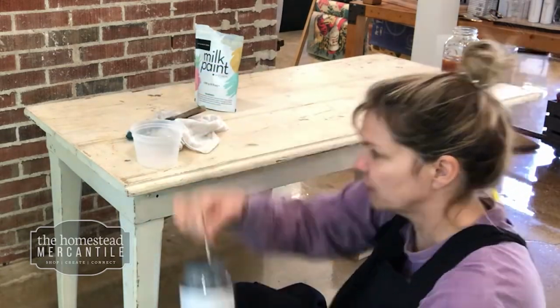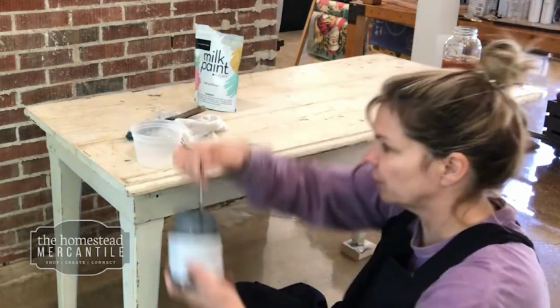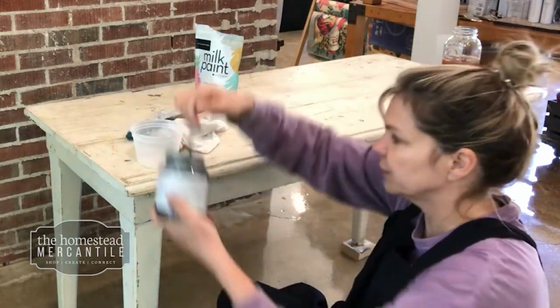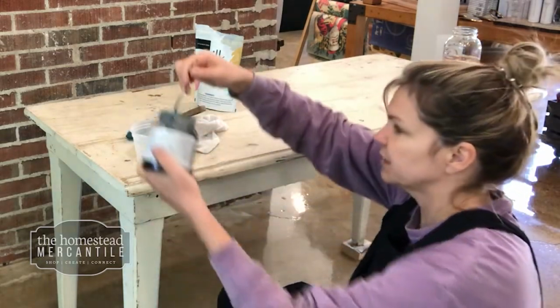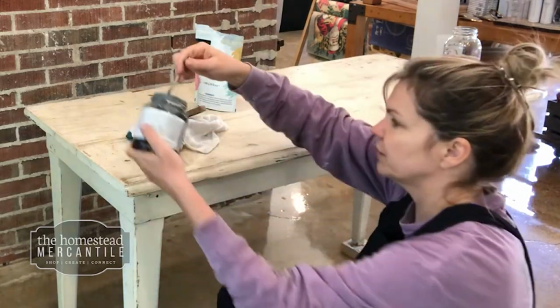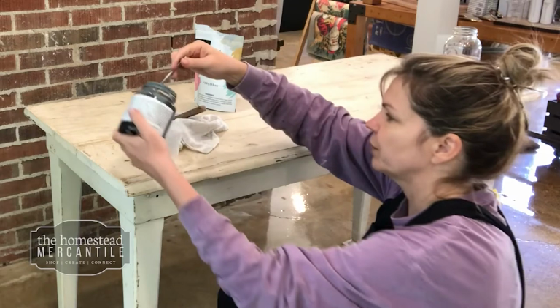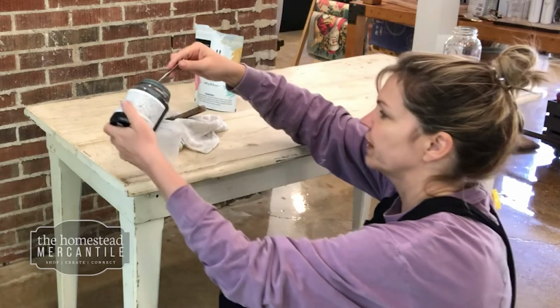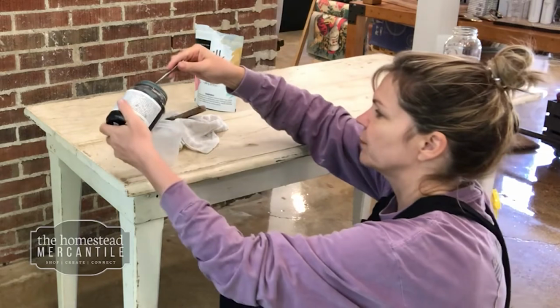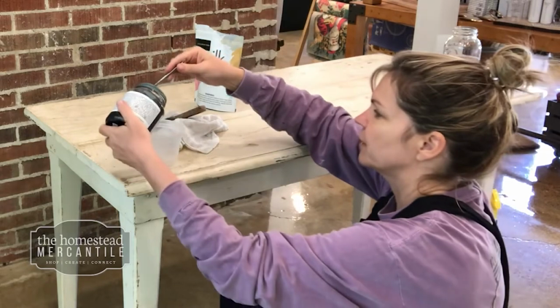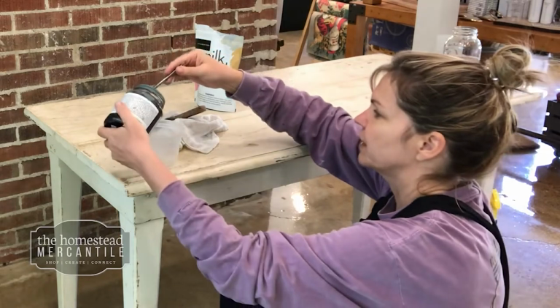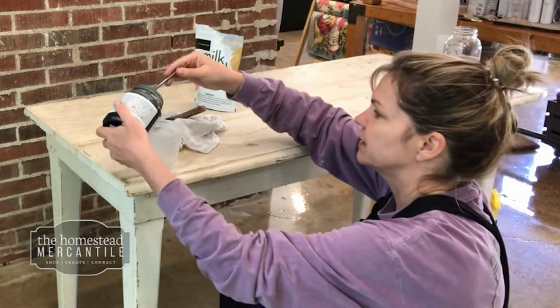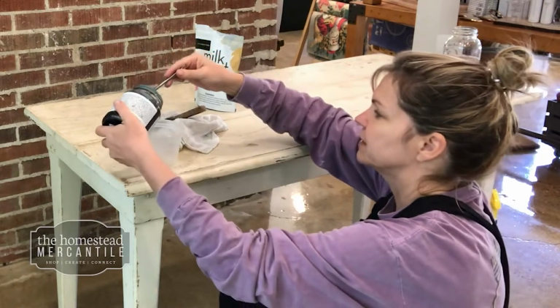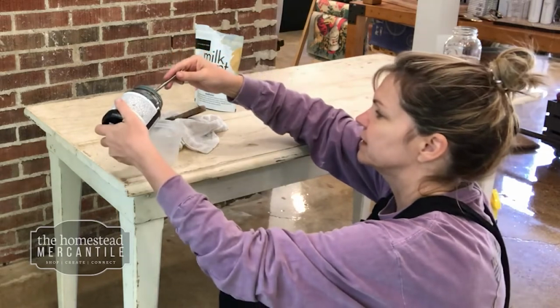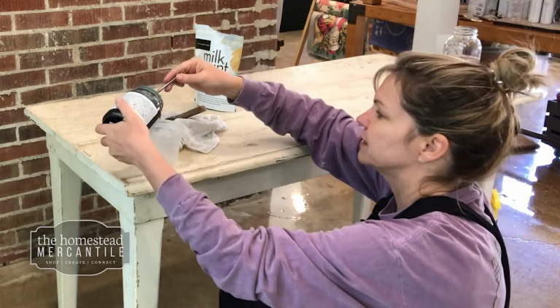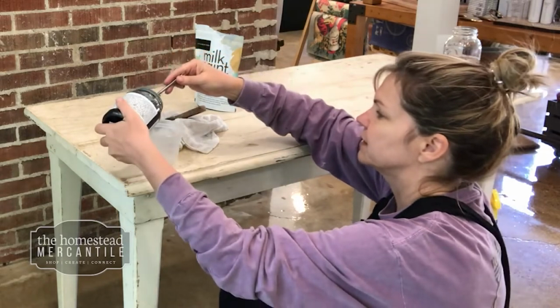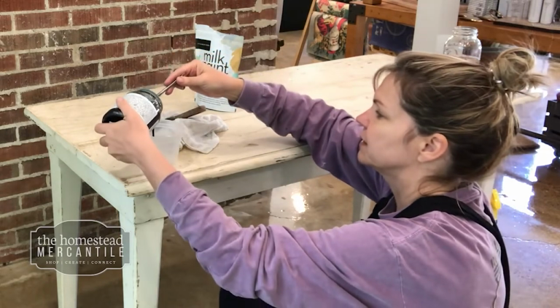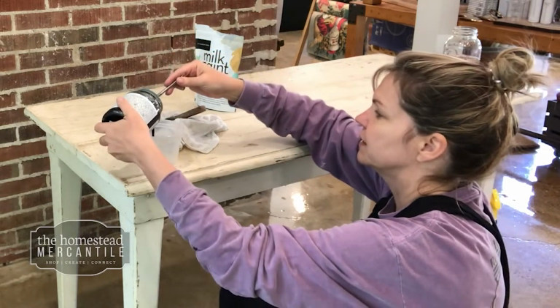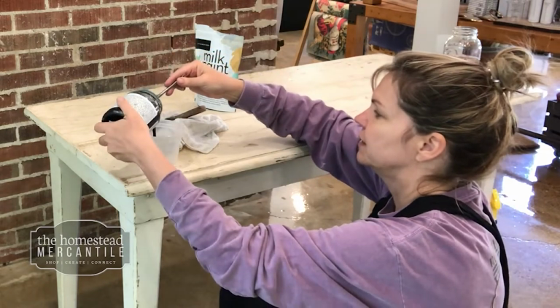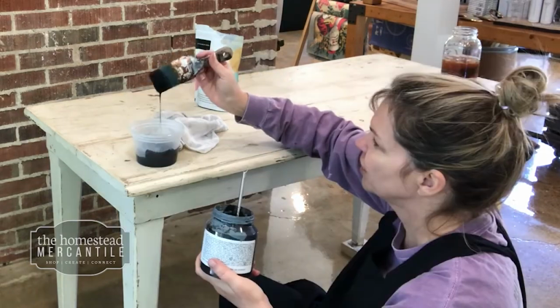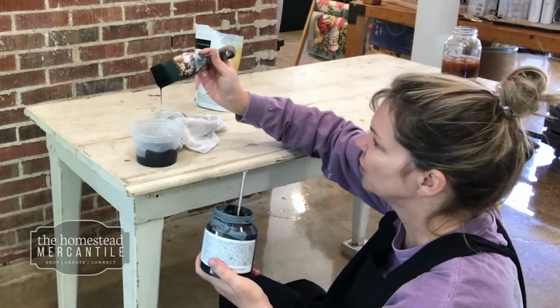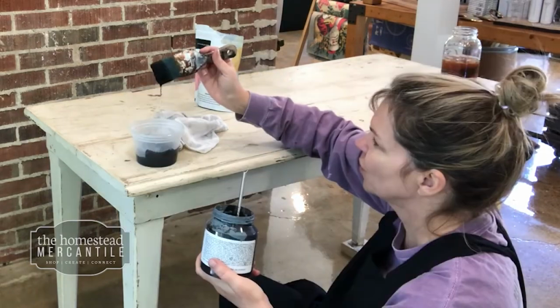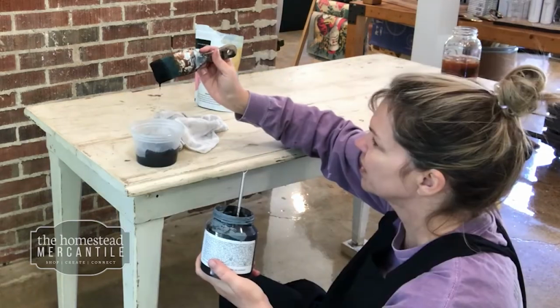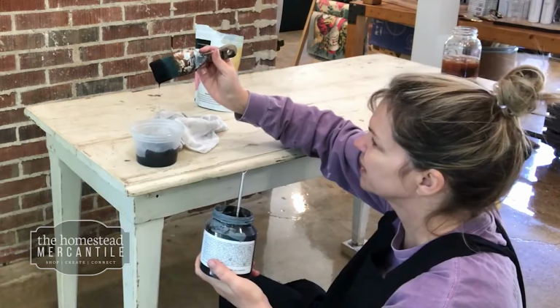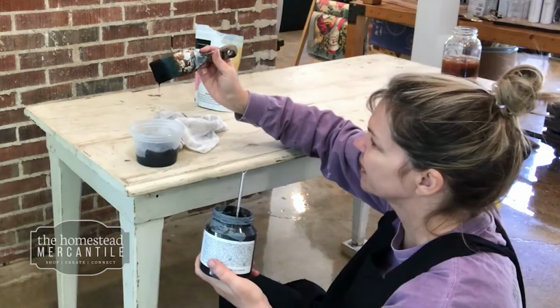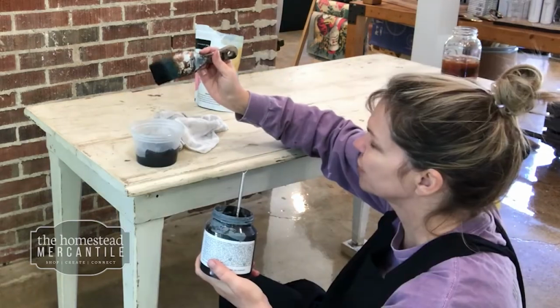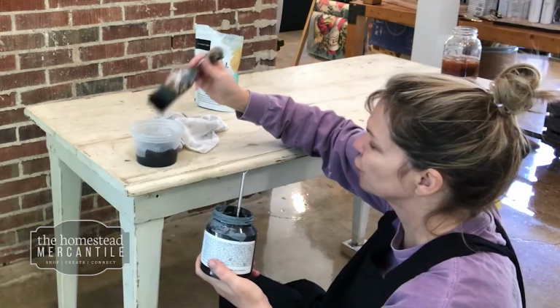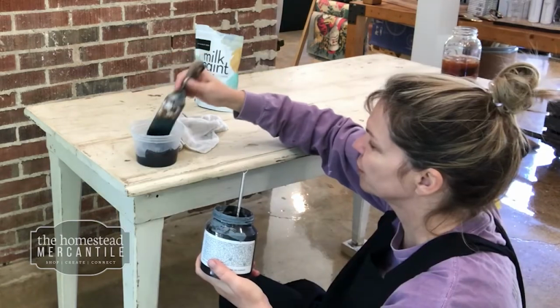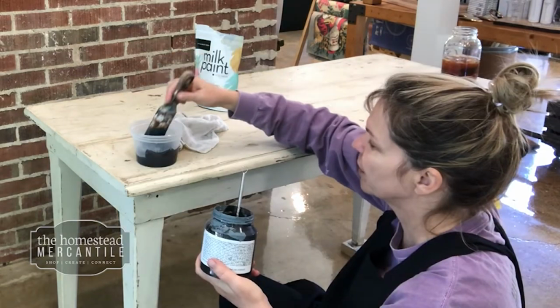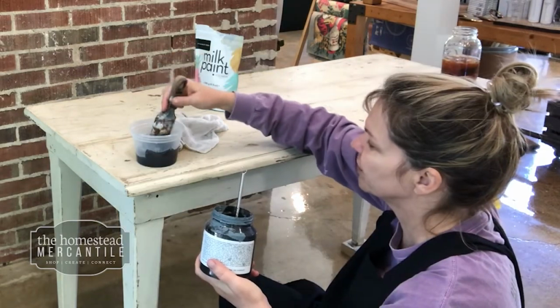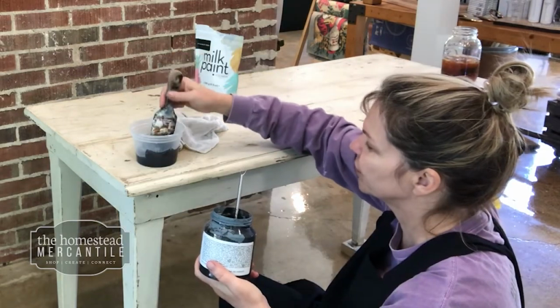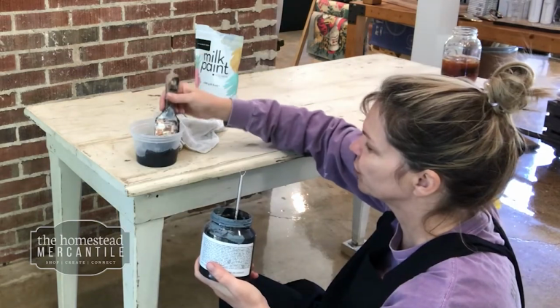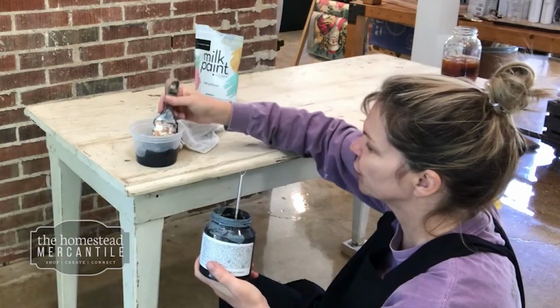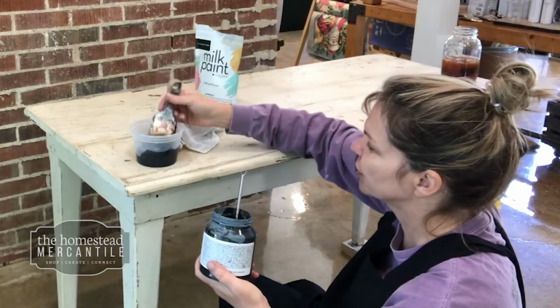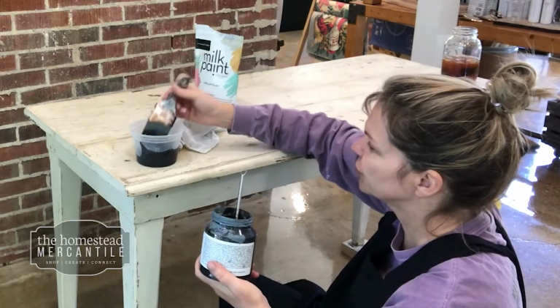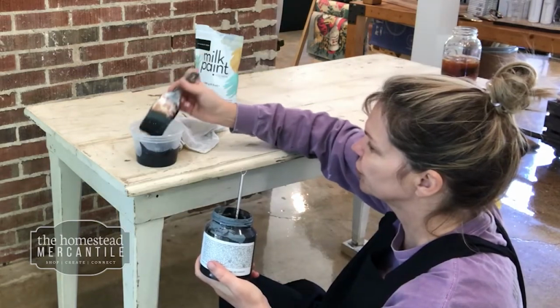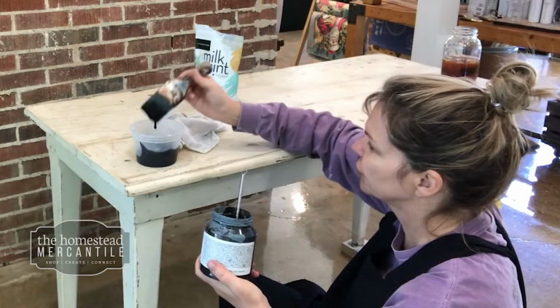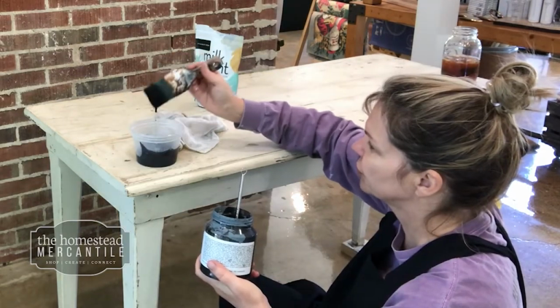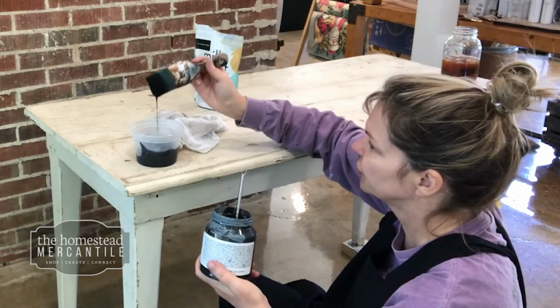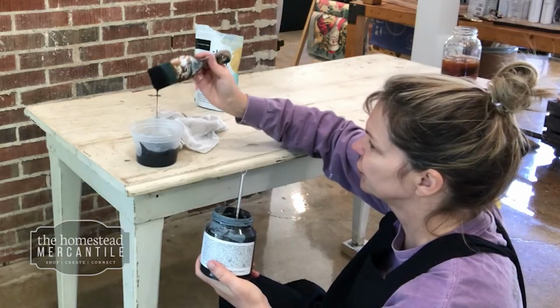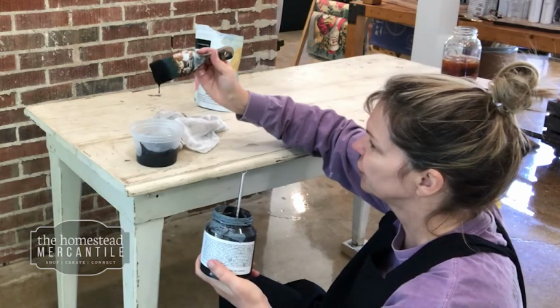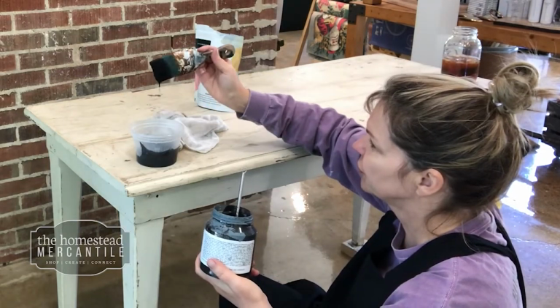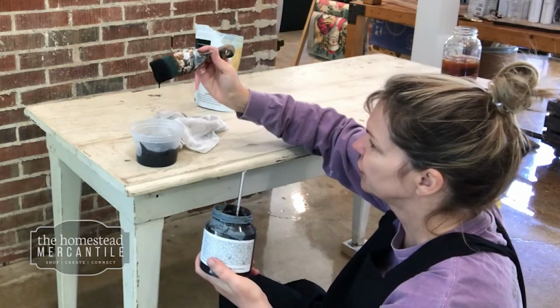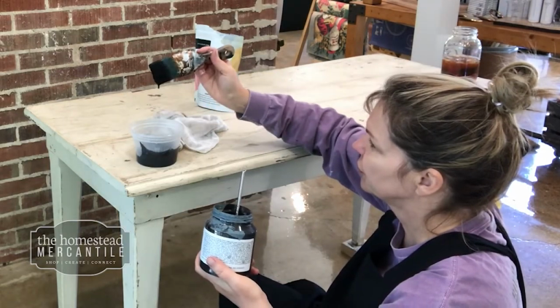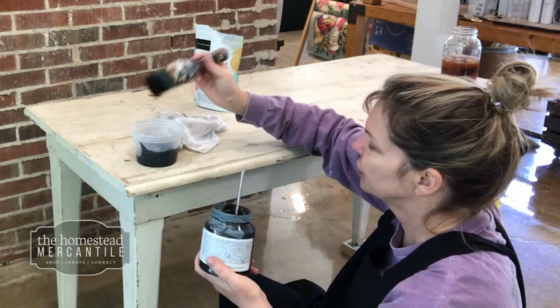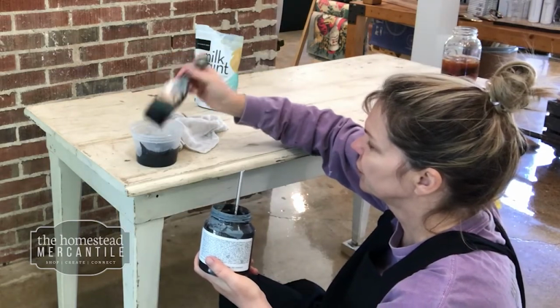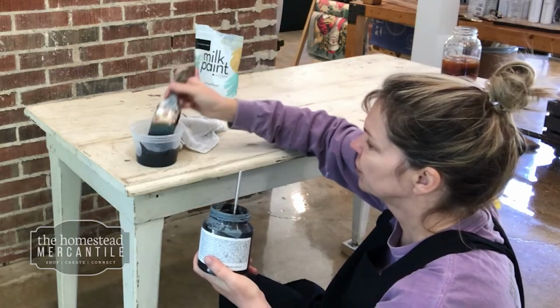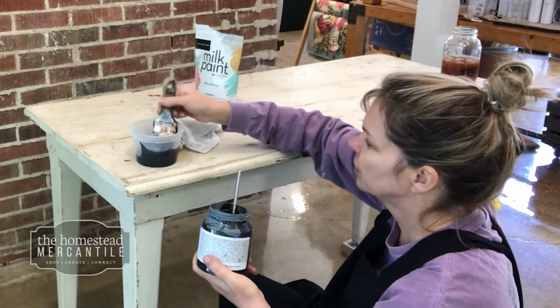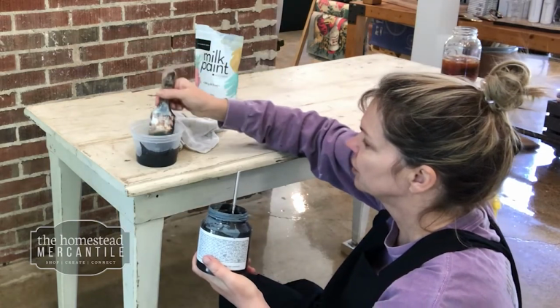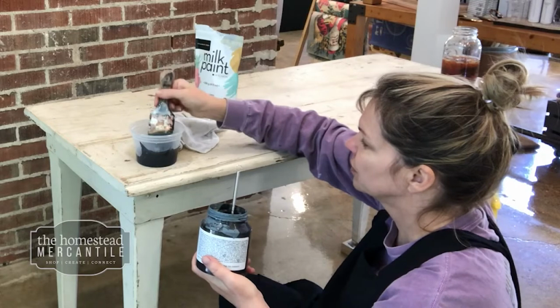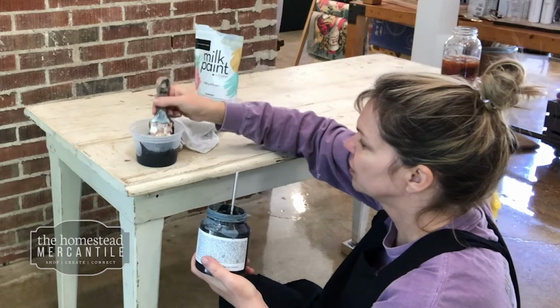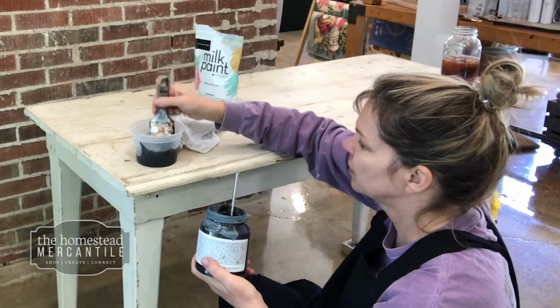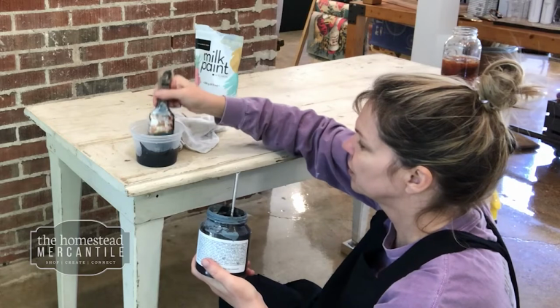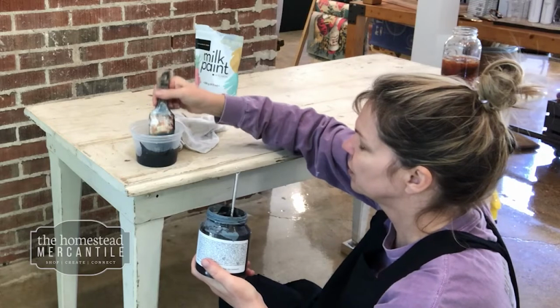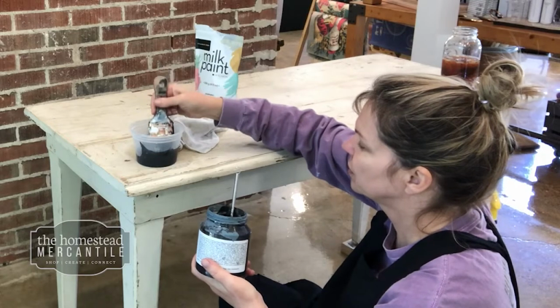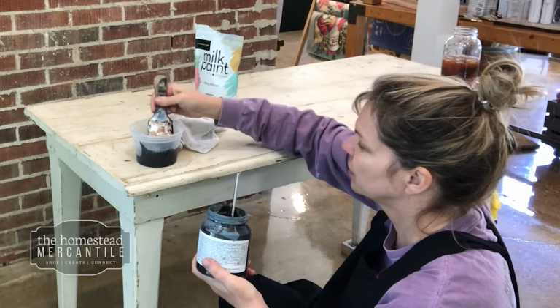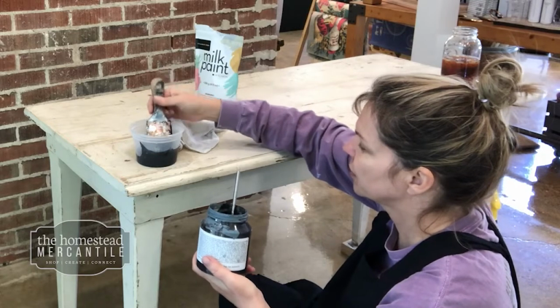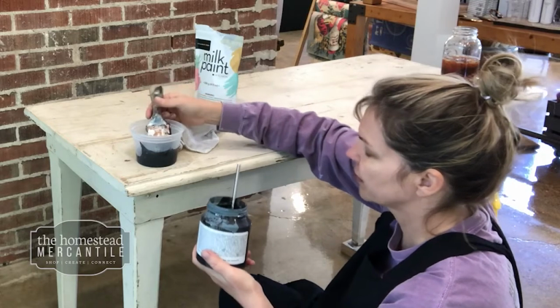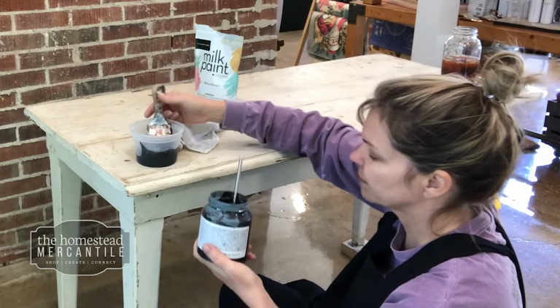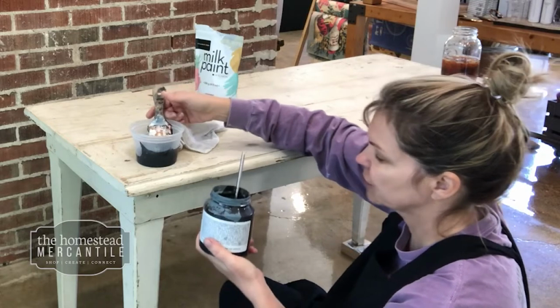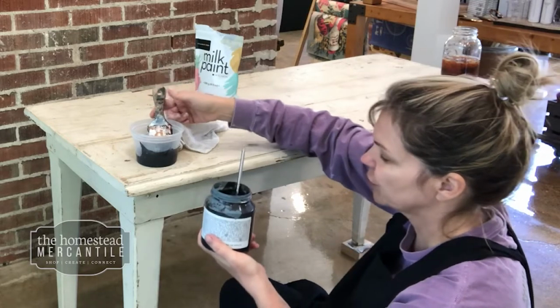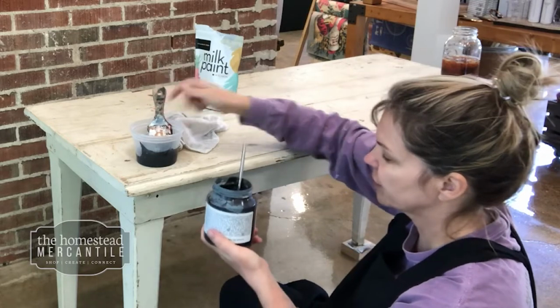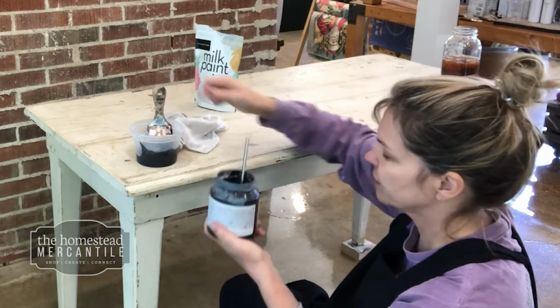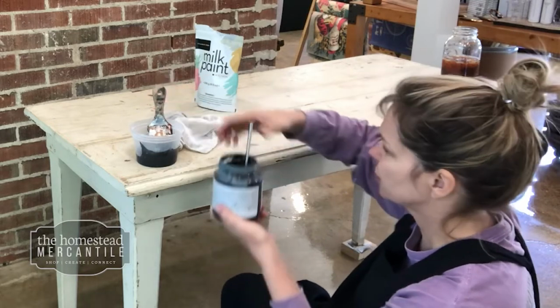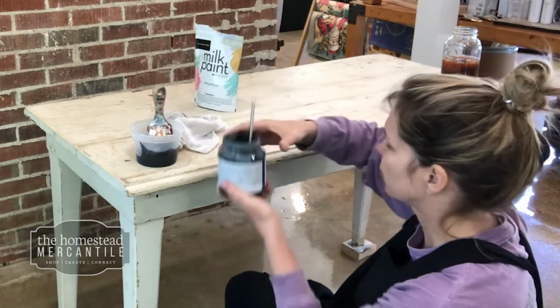We'll see if we have the right consistency. You want it to kind of drip off of your brush. Okay, so we'll give this a try.